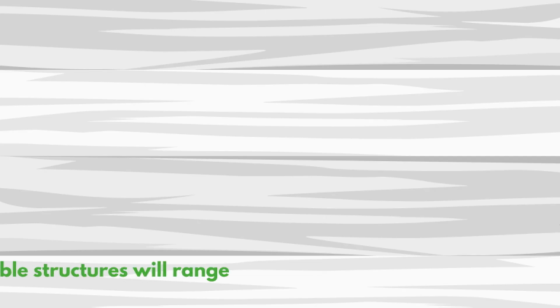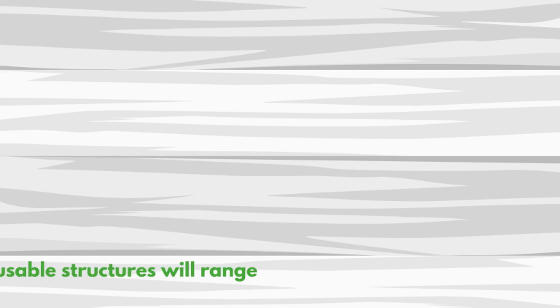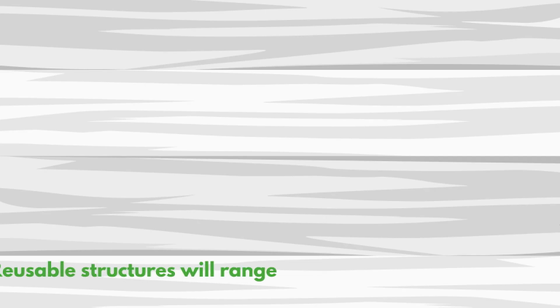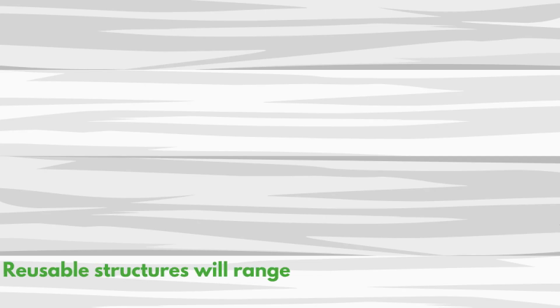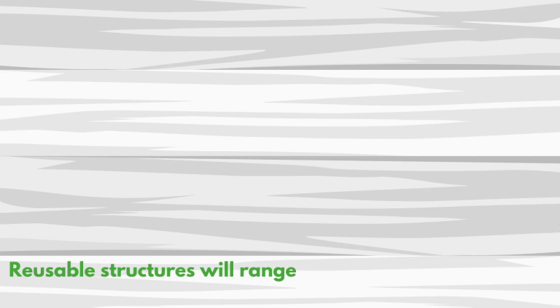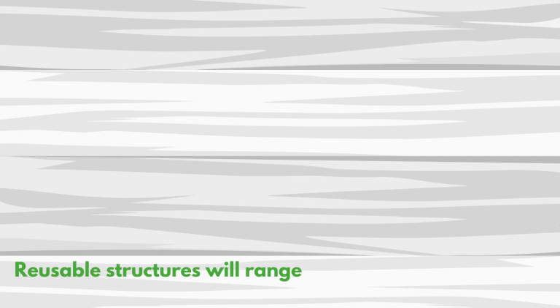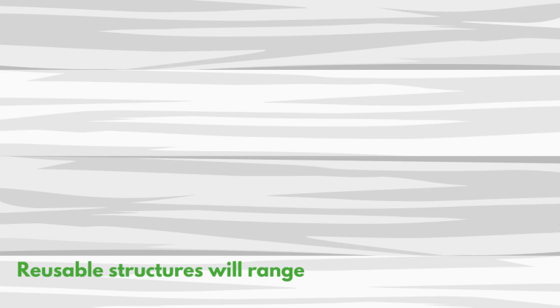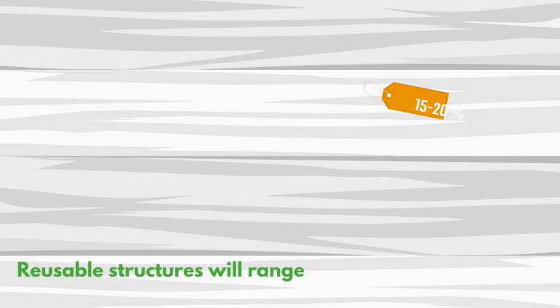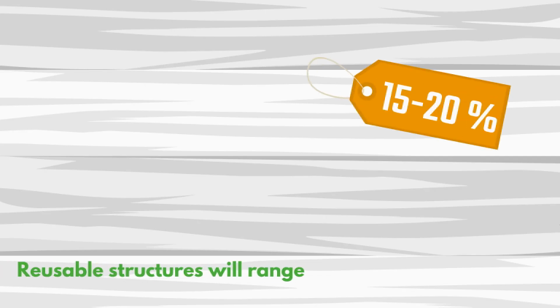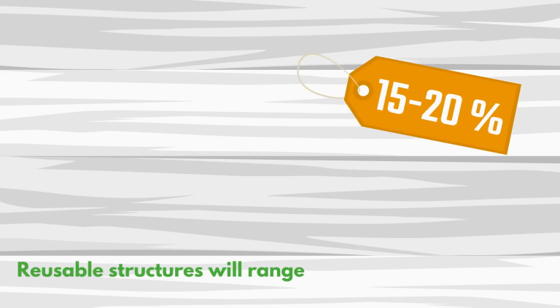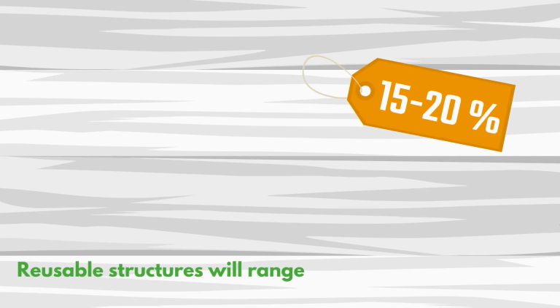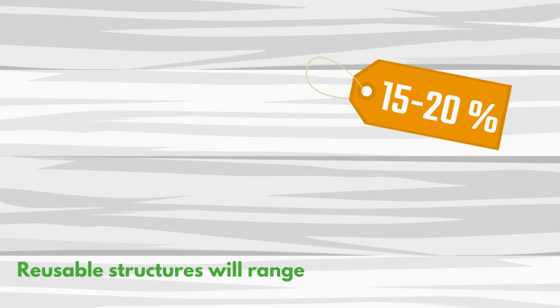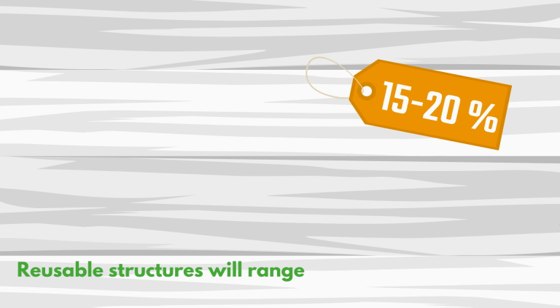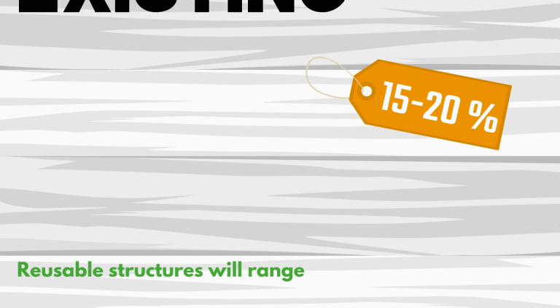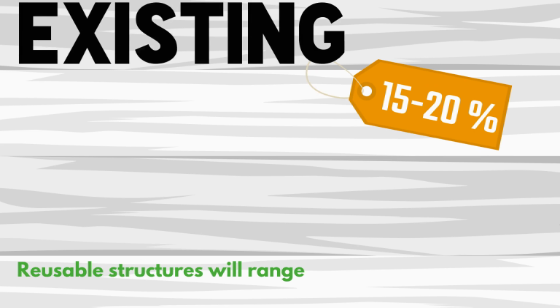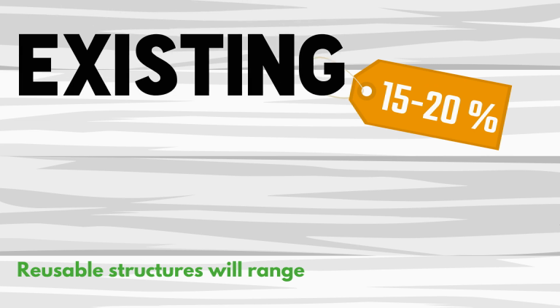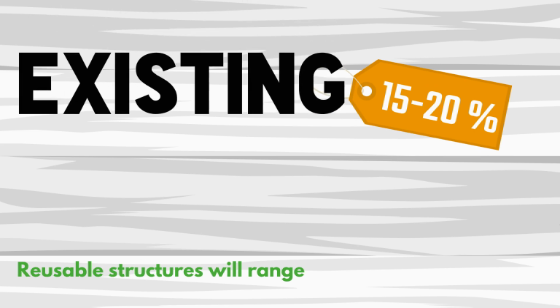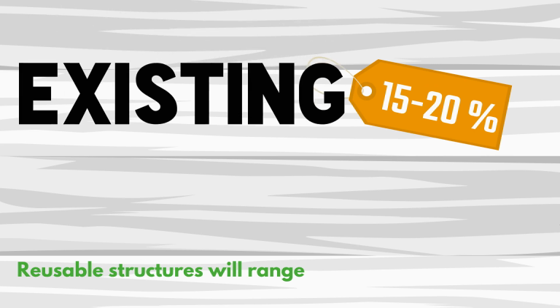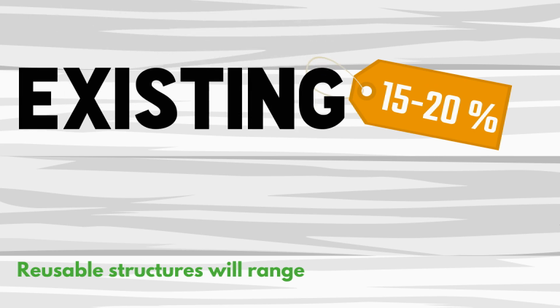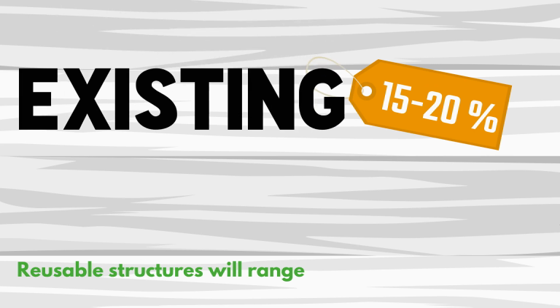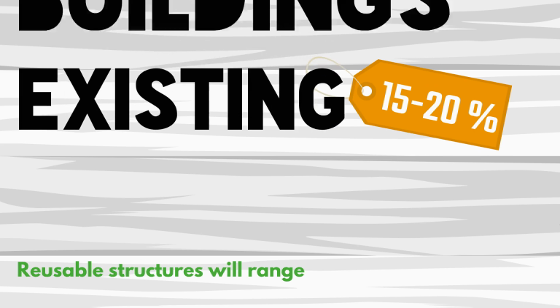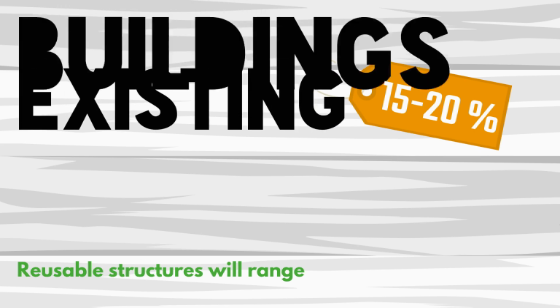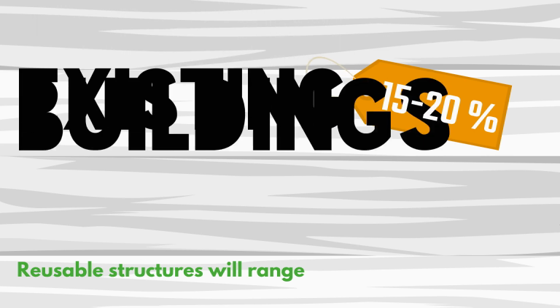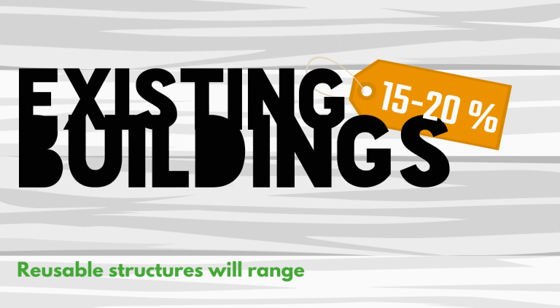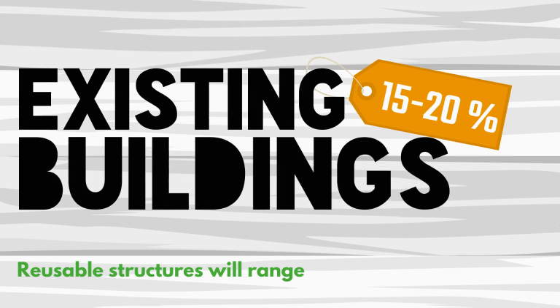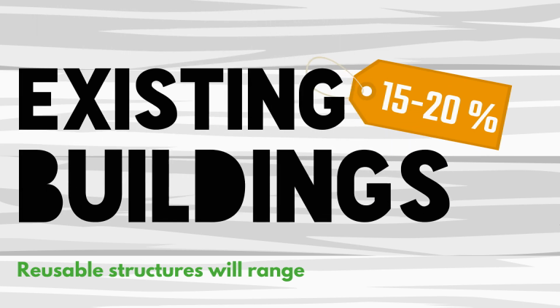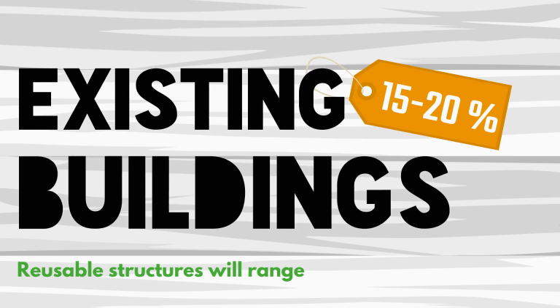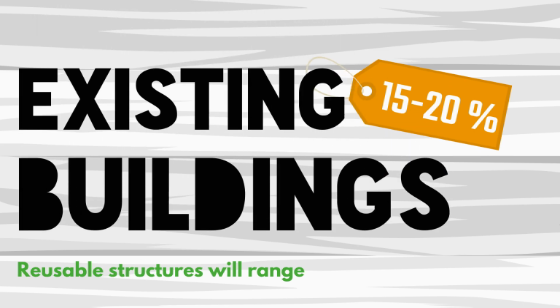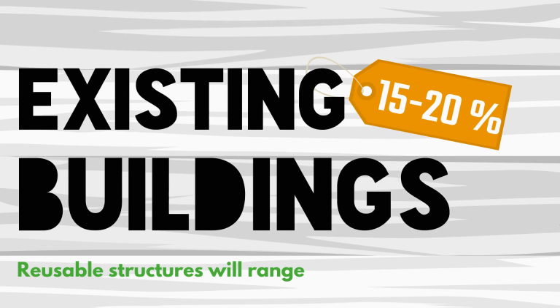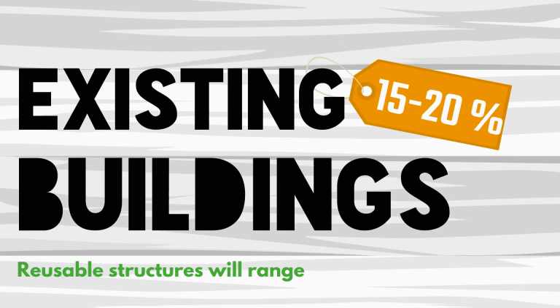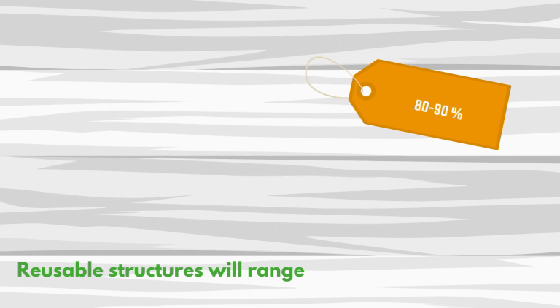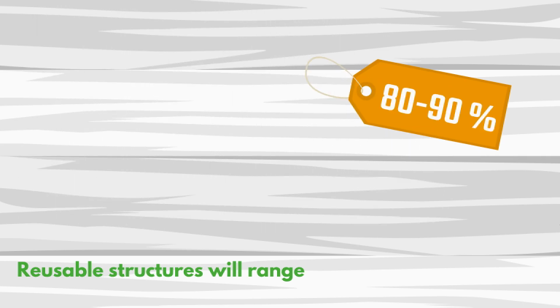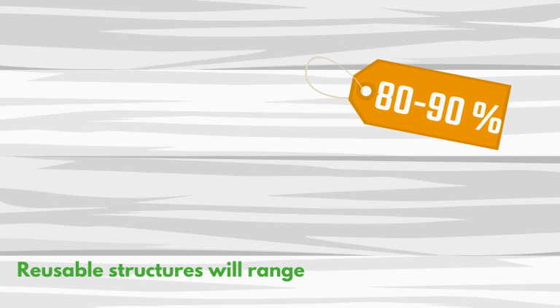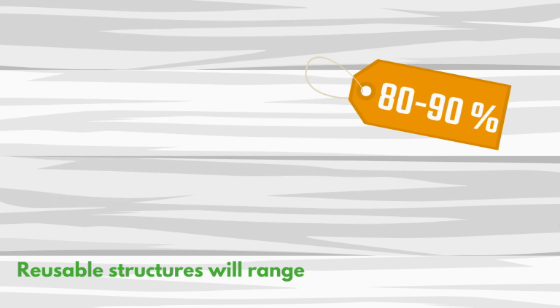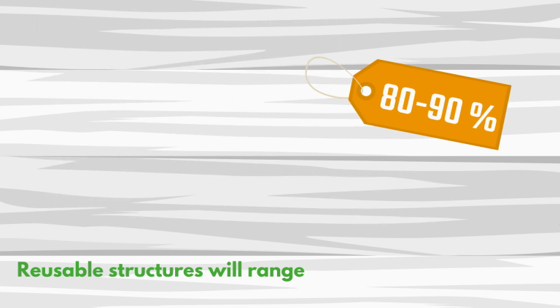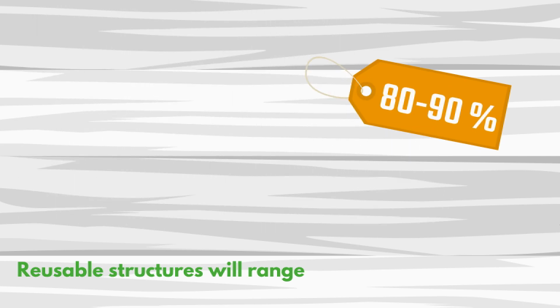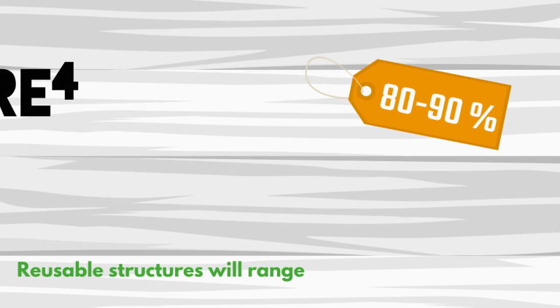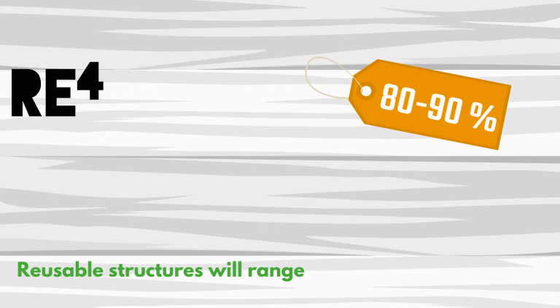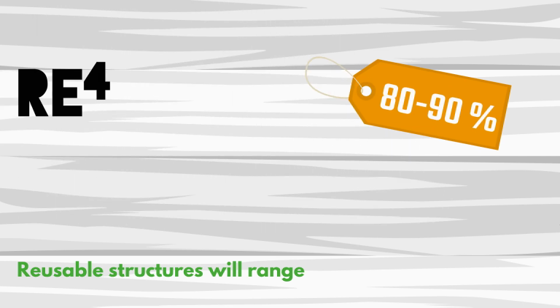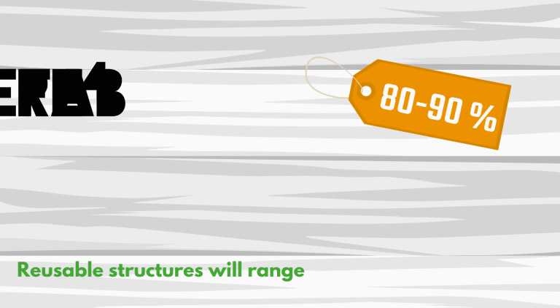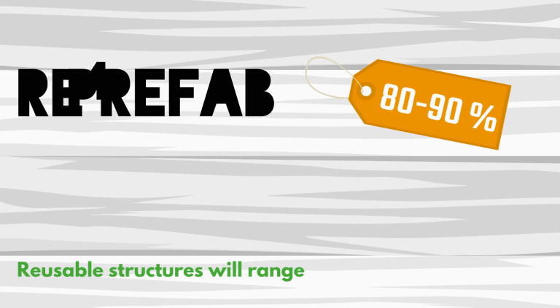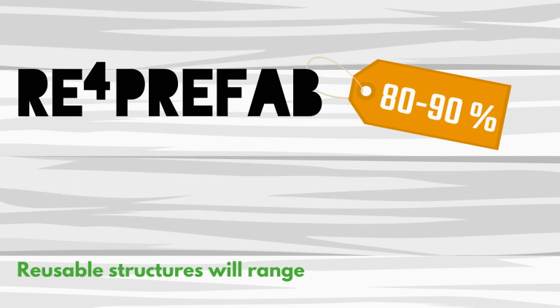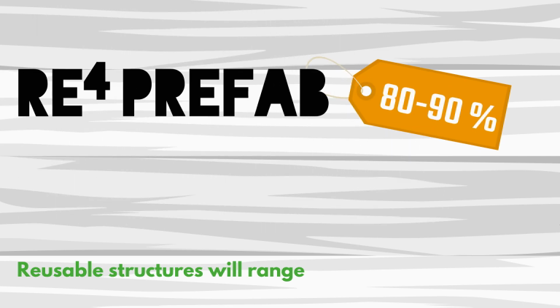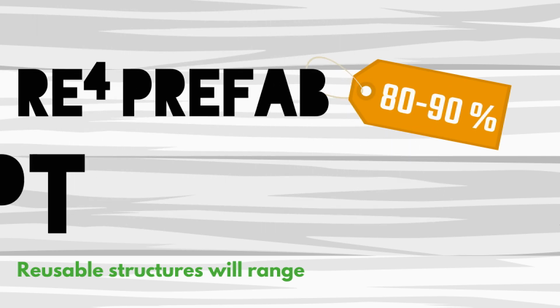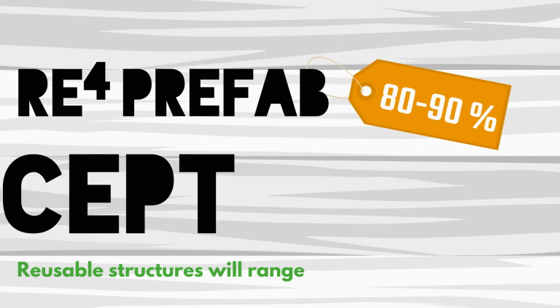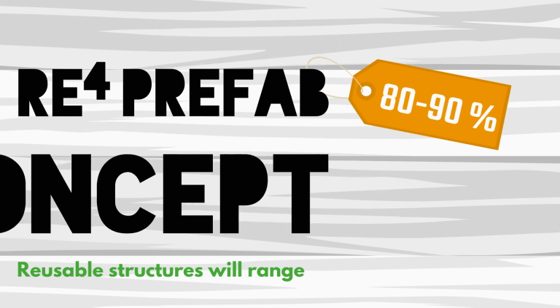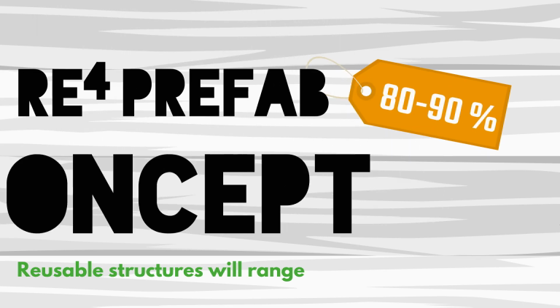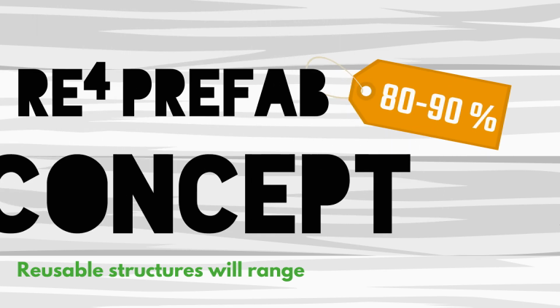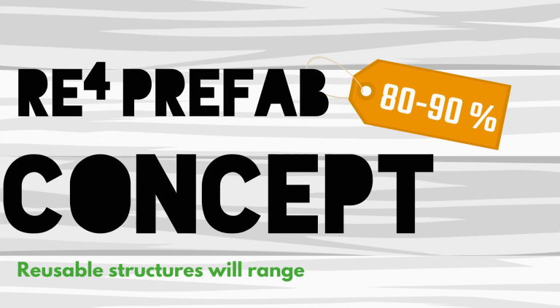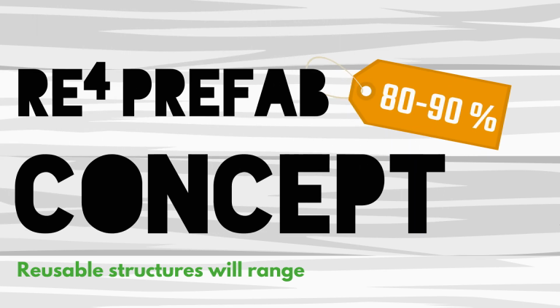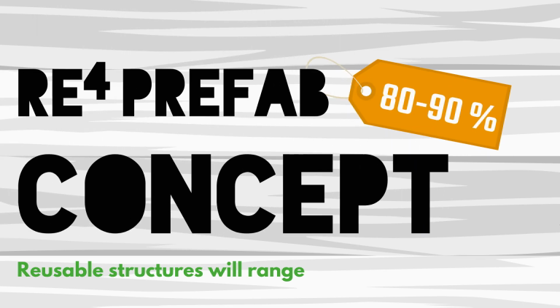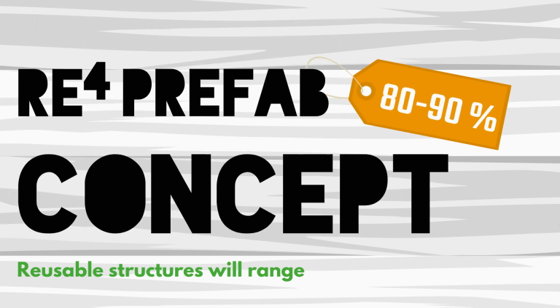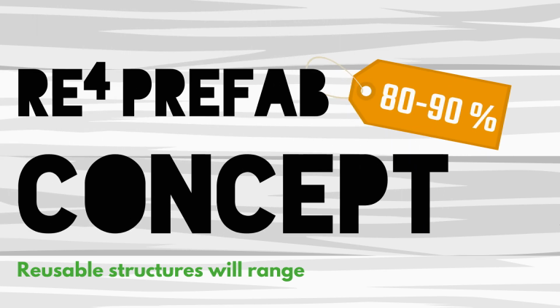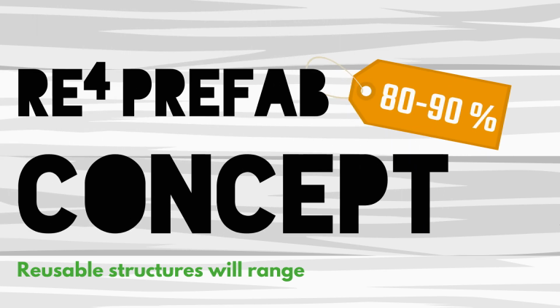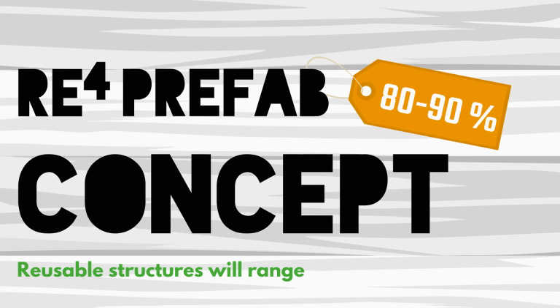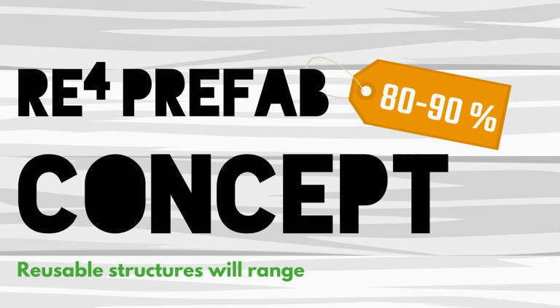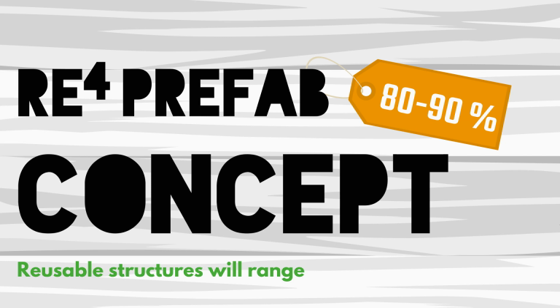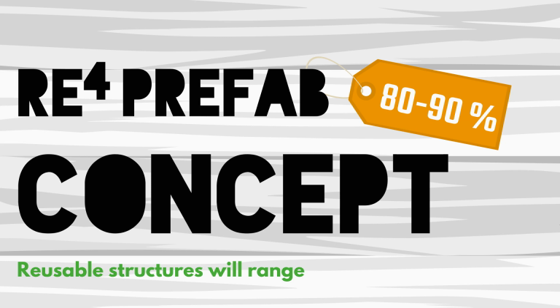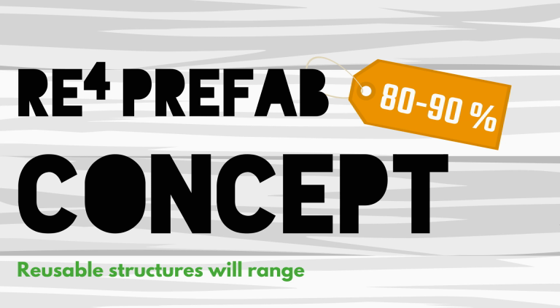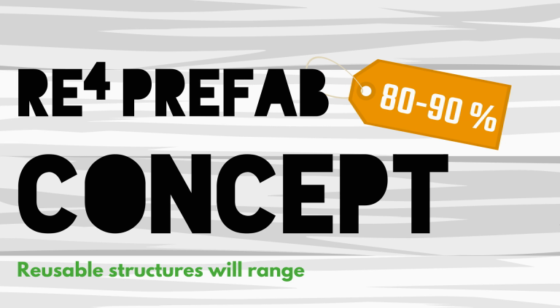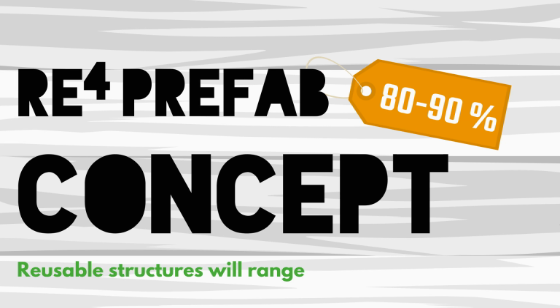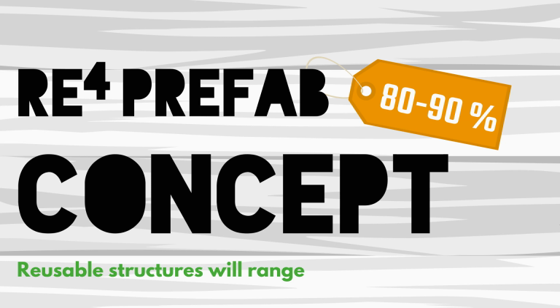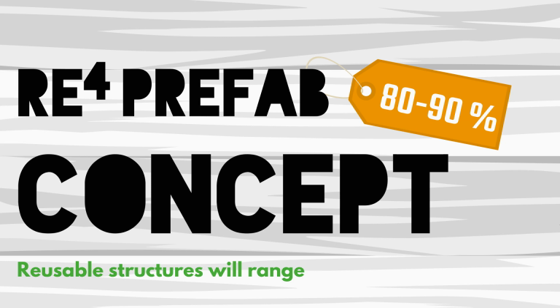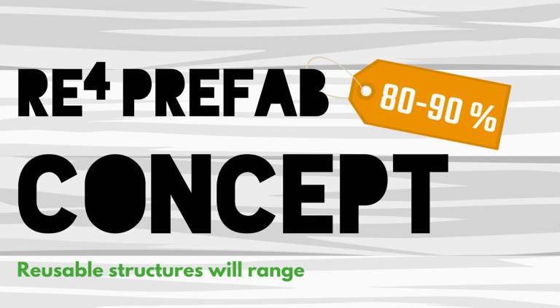Reusable structures will range from 15% to 20% for existing buildings, and 80% to 90% for the REFOR prefabricated building concept.